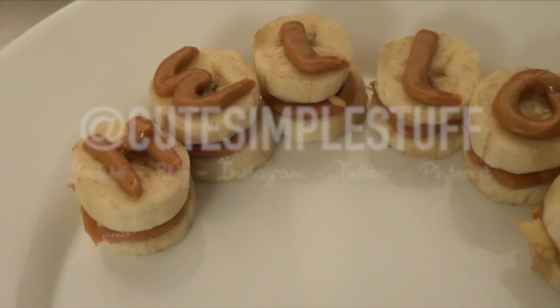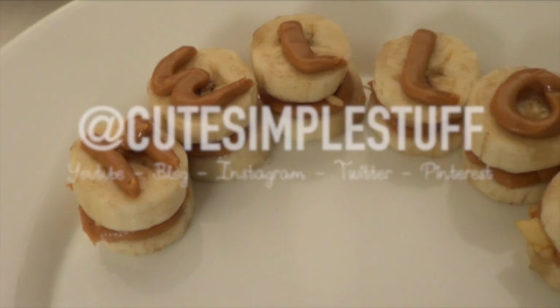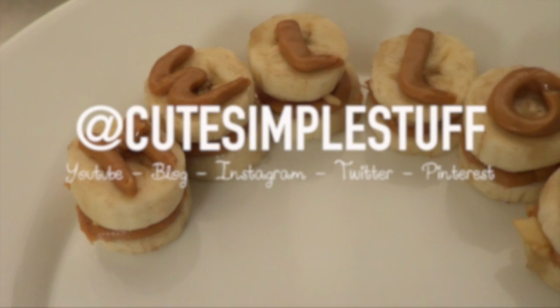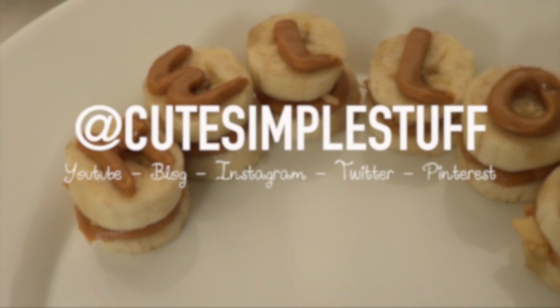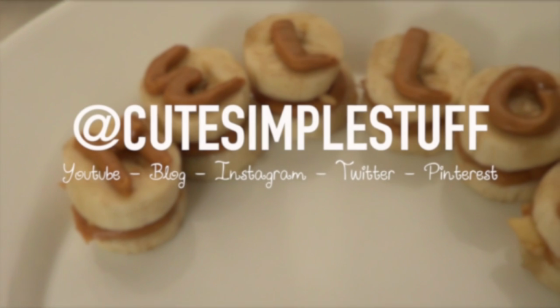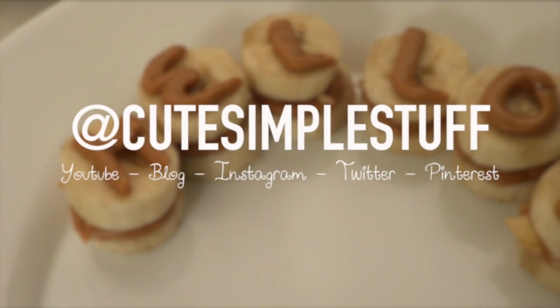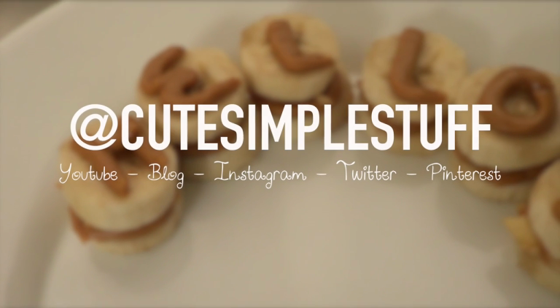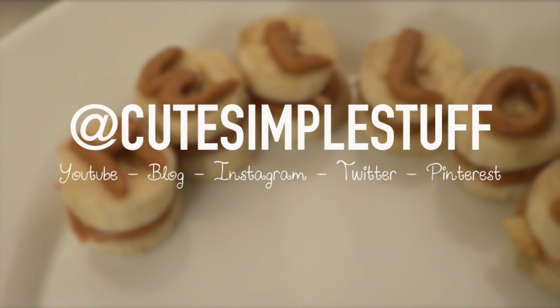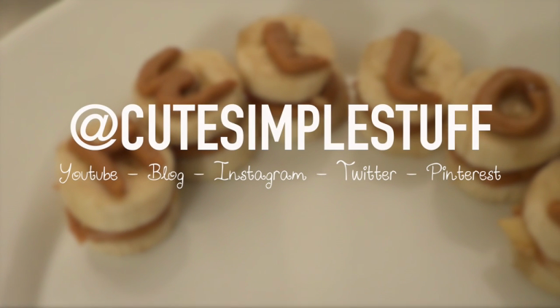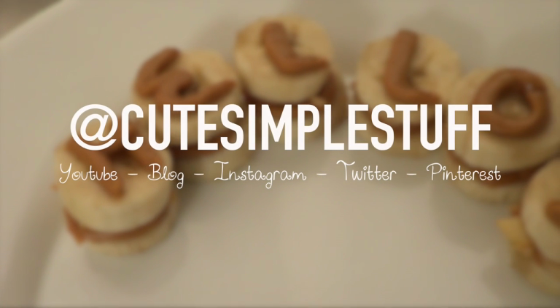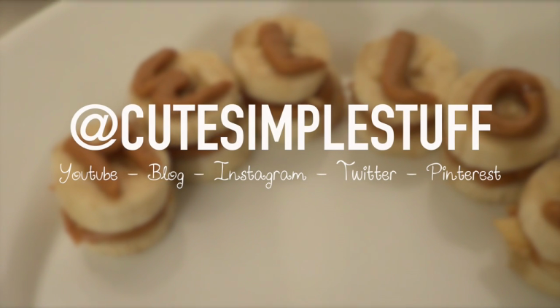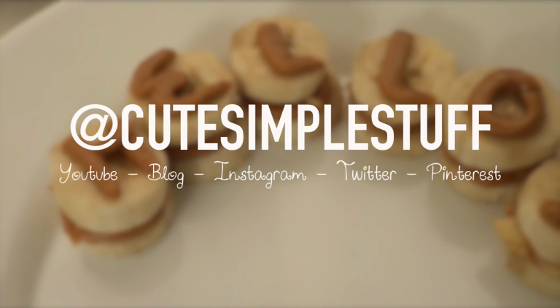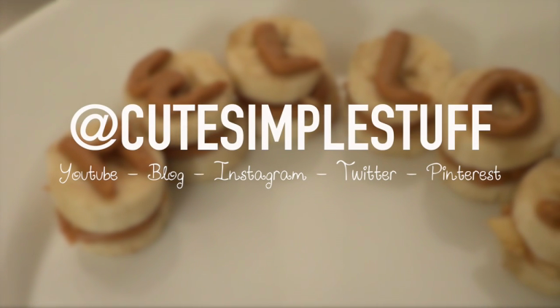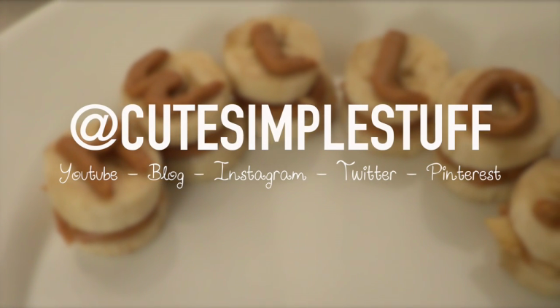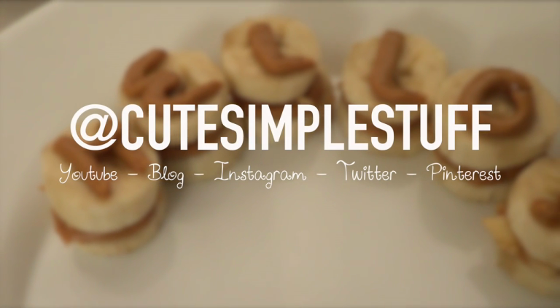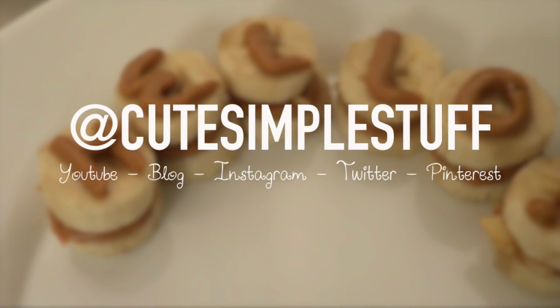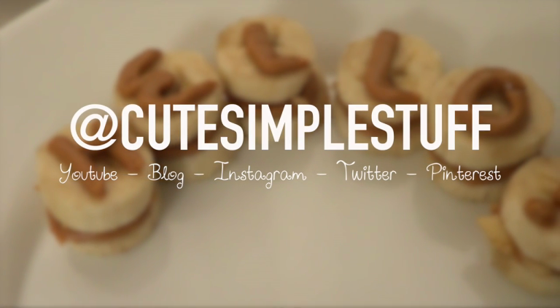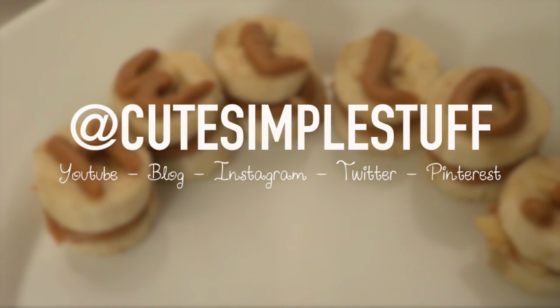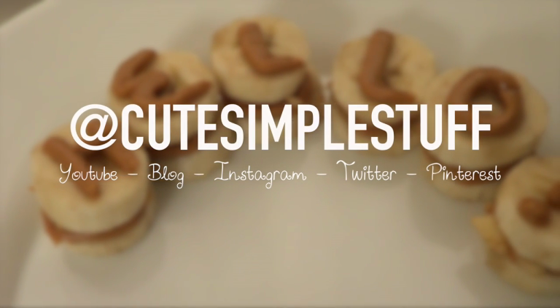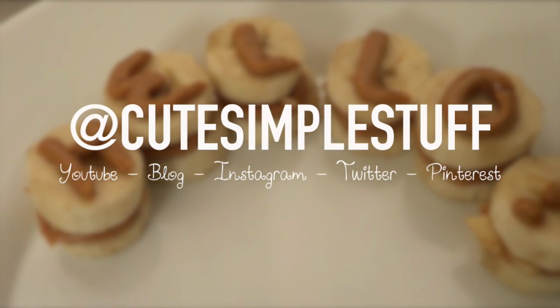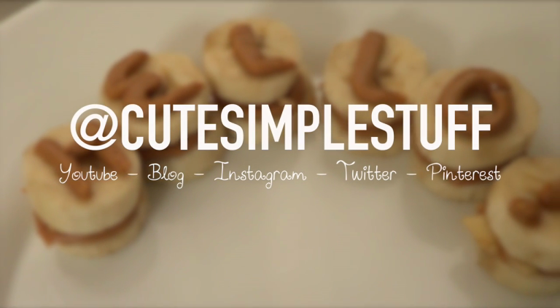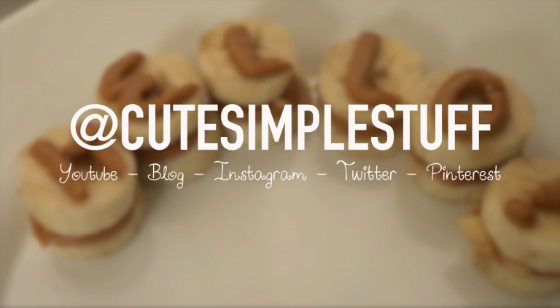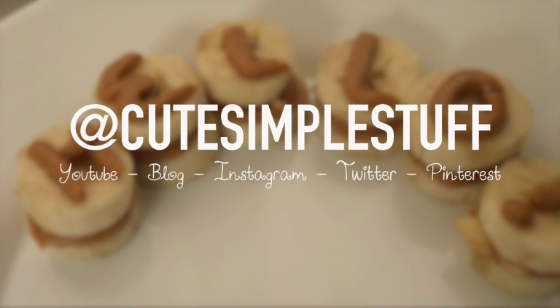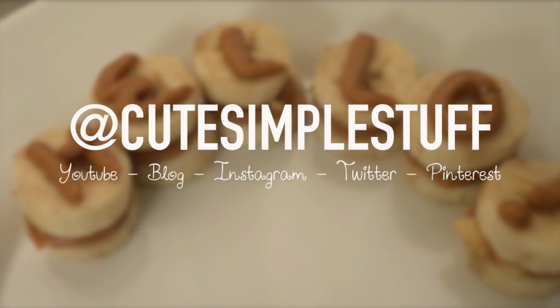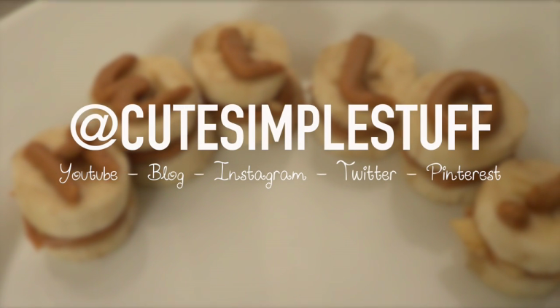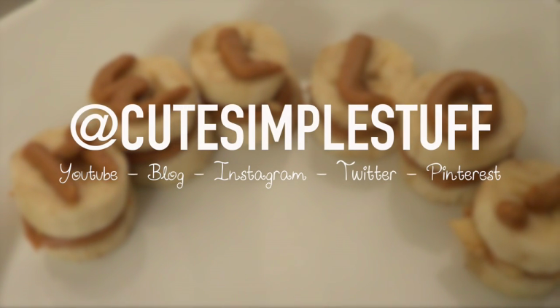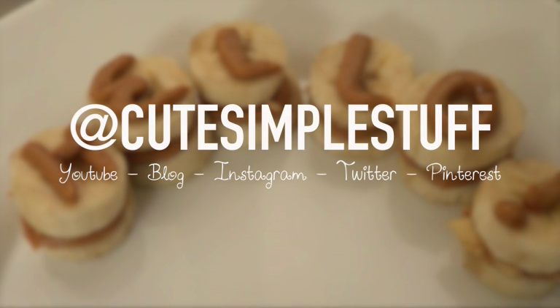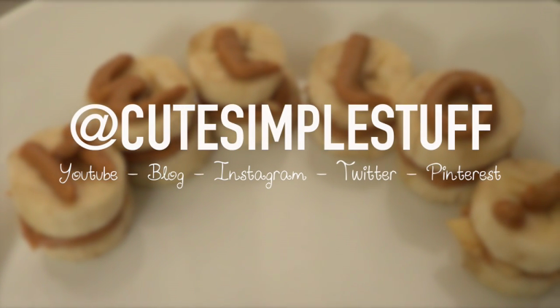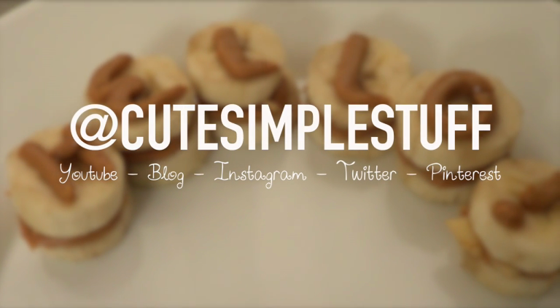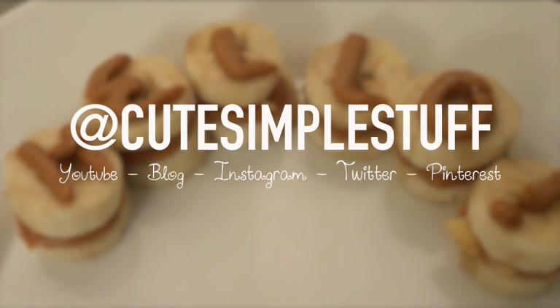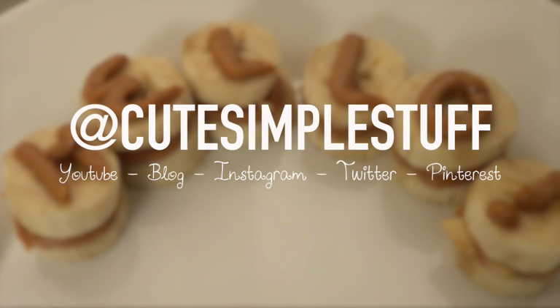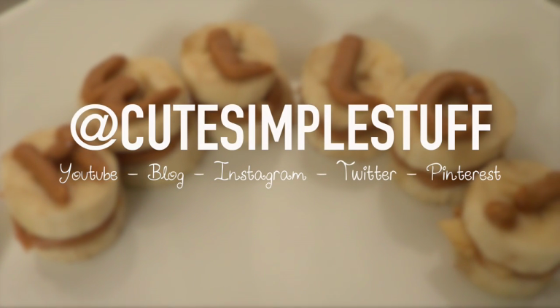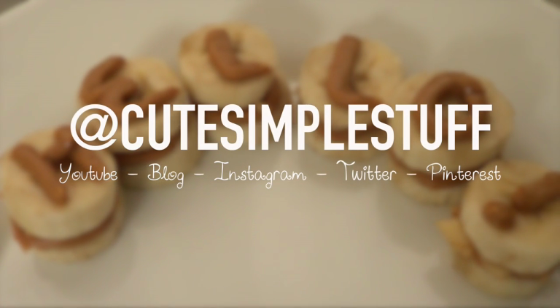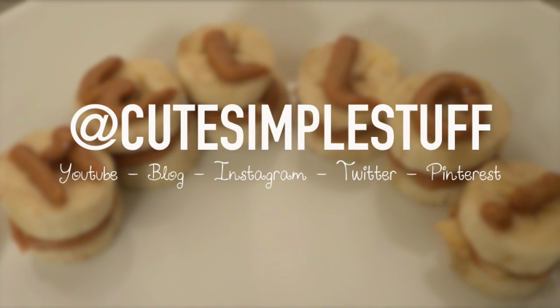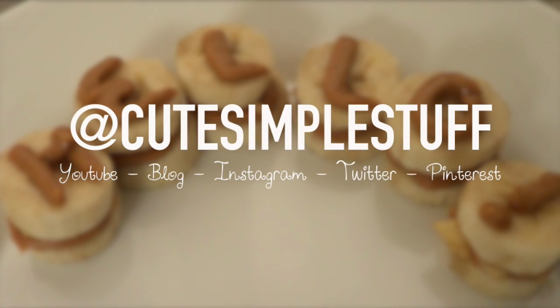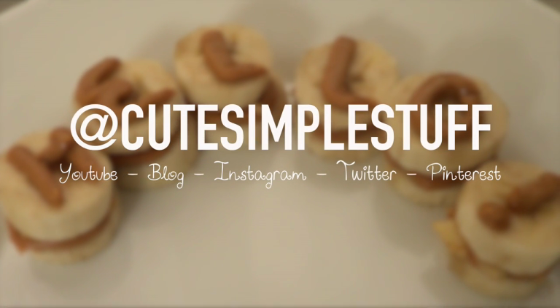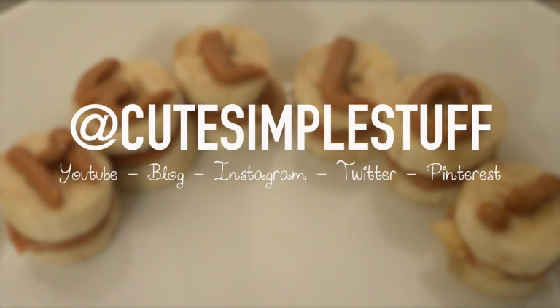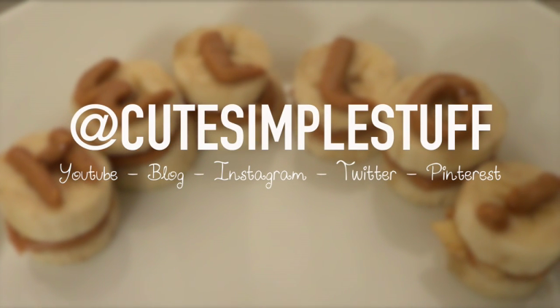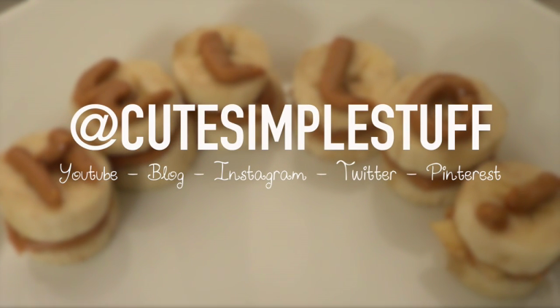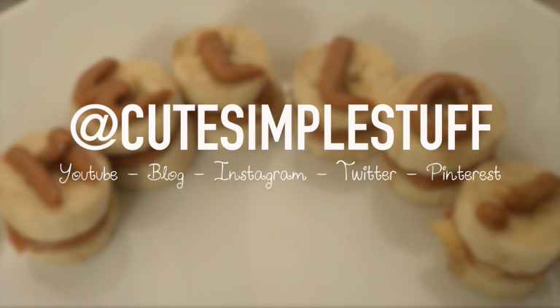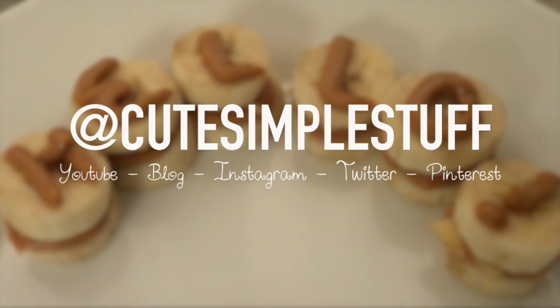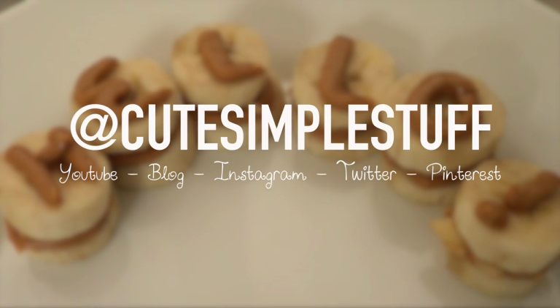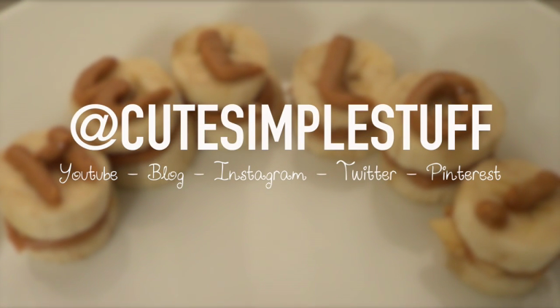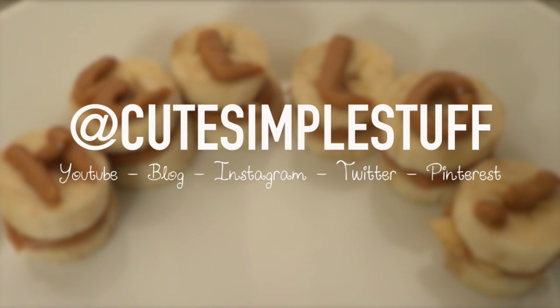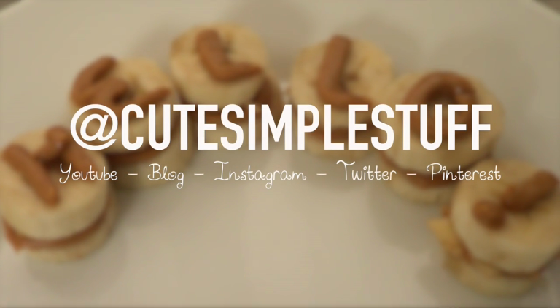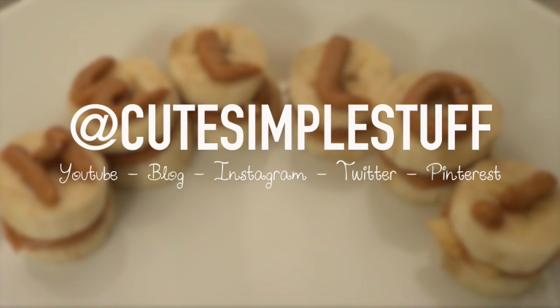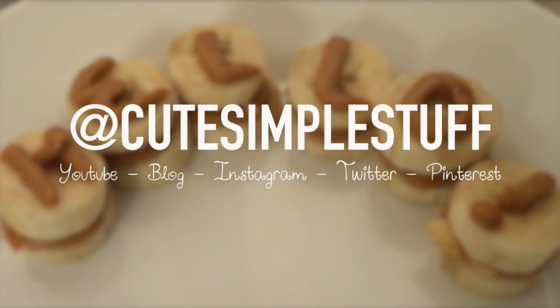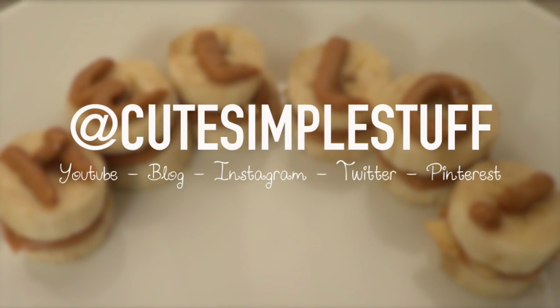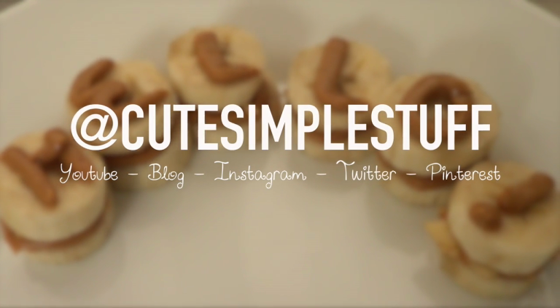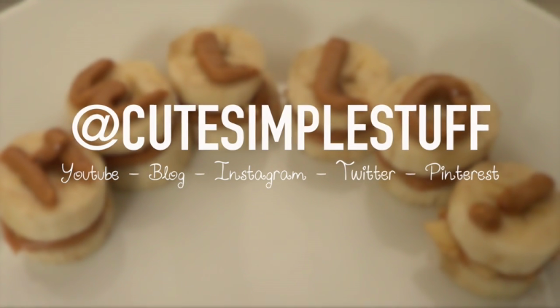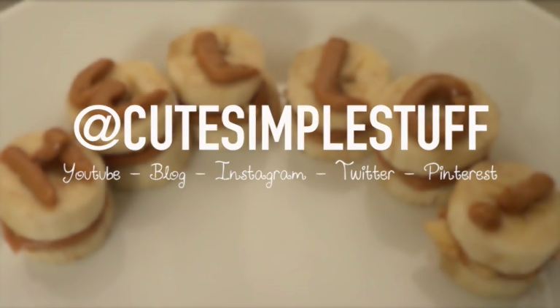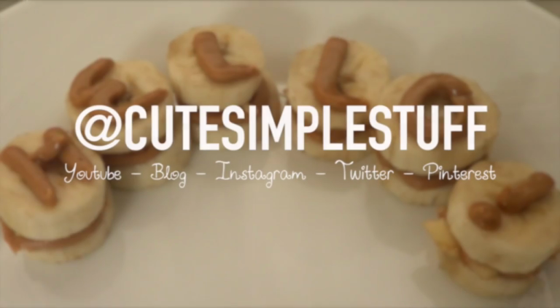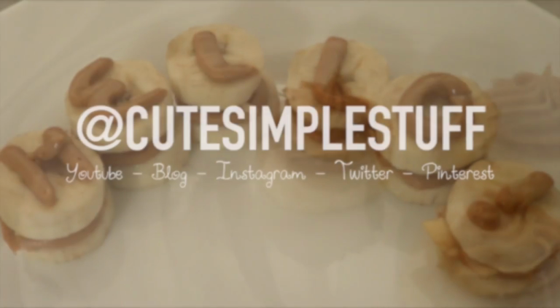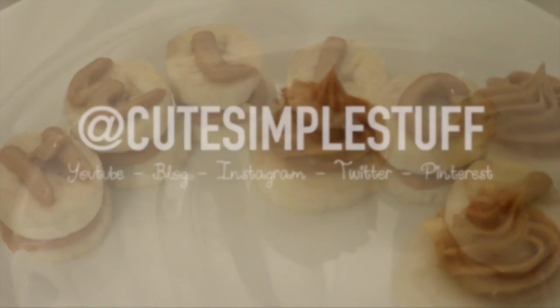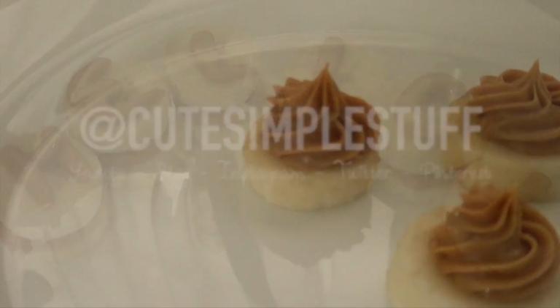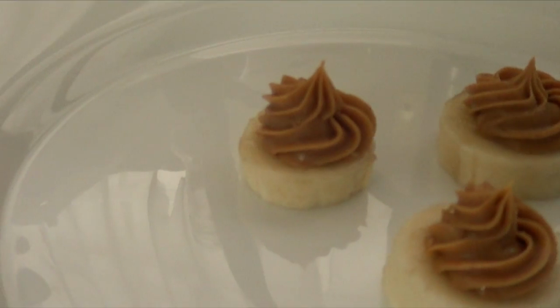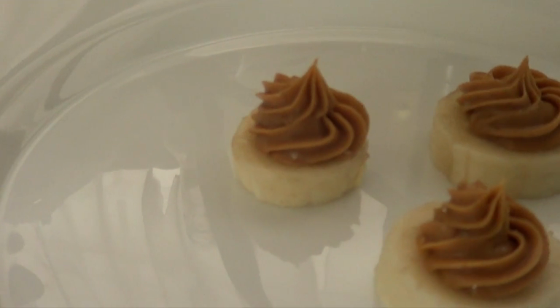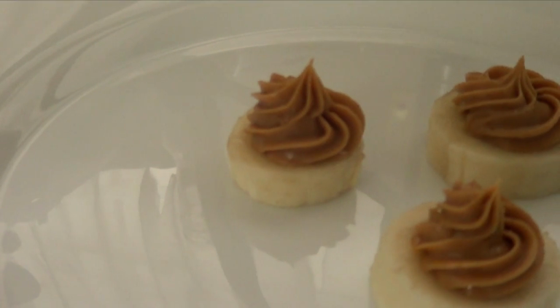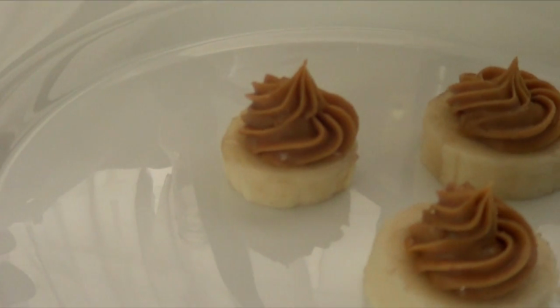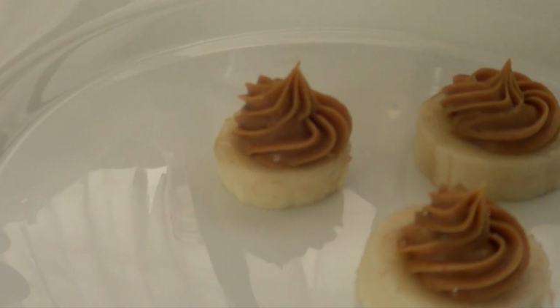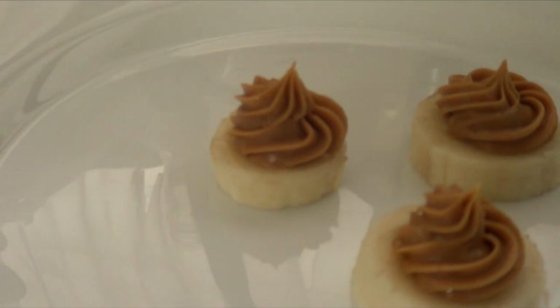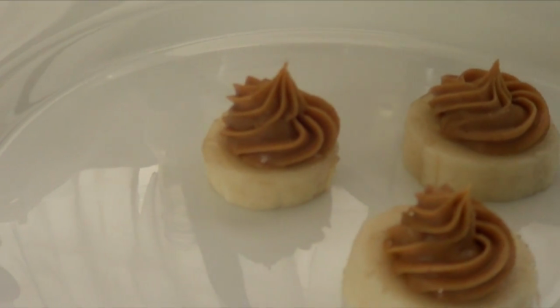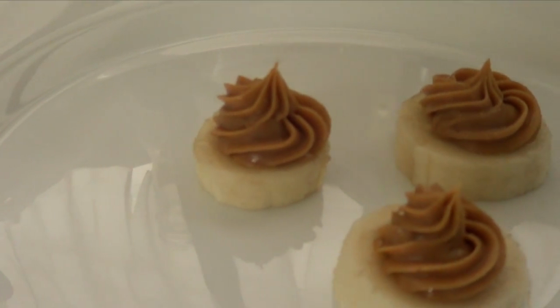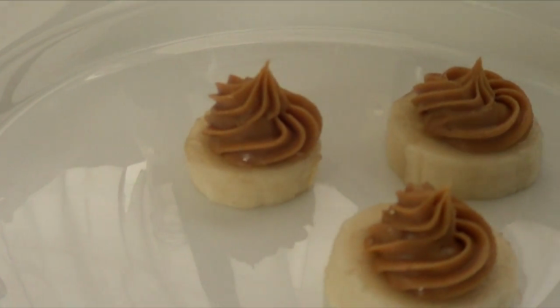Hey guys, it's Rene. Welcome to Zers for the Weekend. Today is no baking goods. Today I wanted to share this snacky type idea.